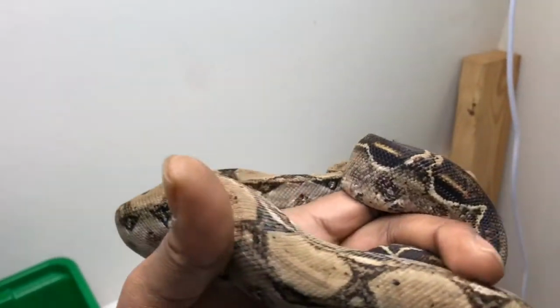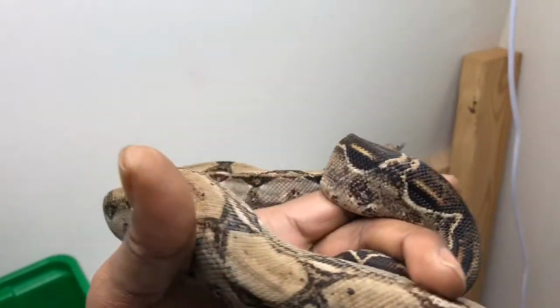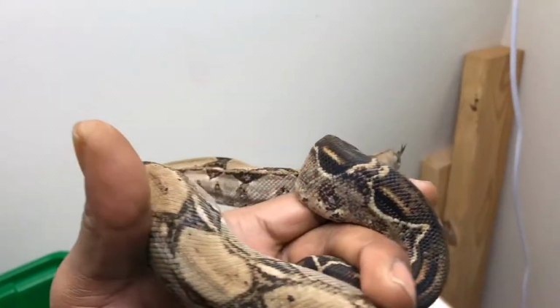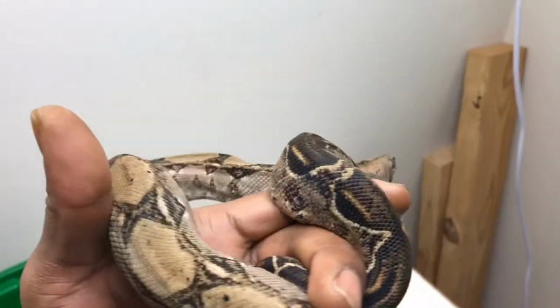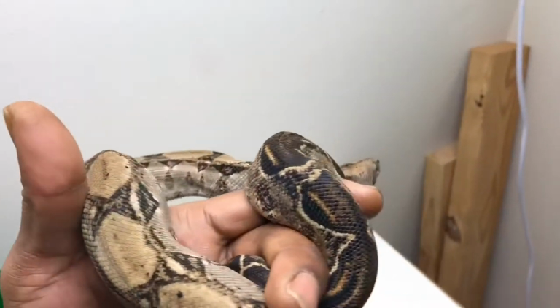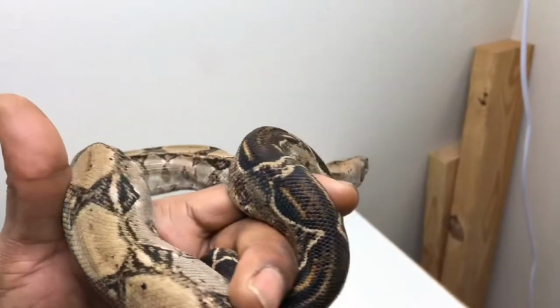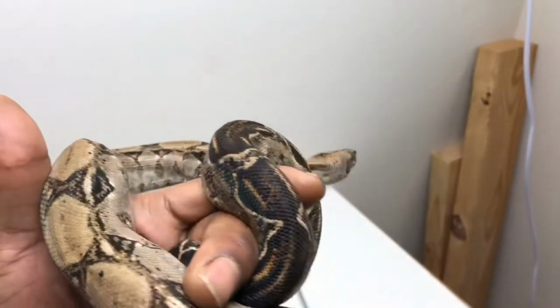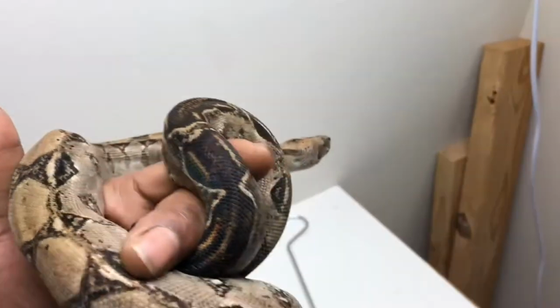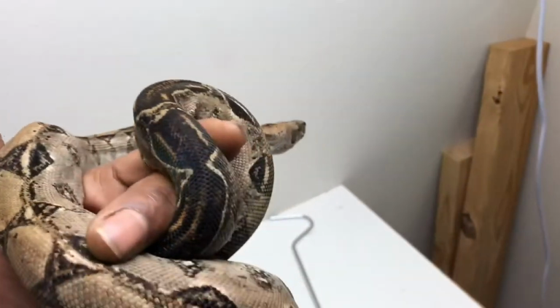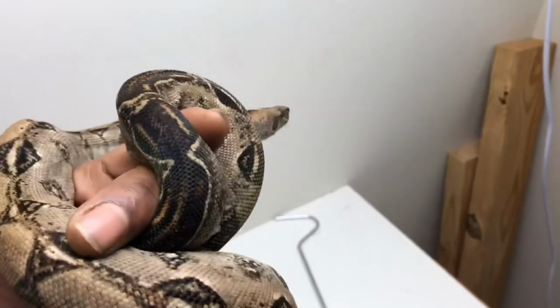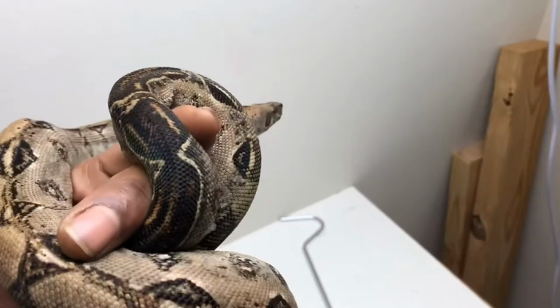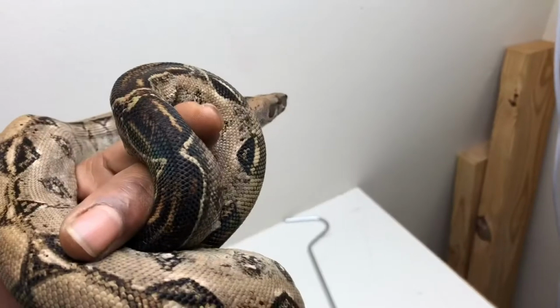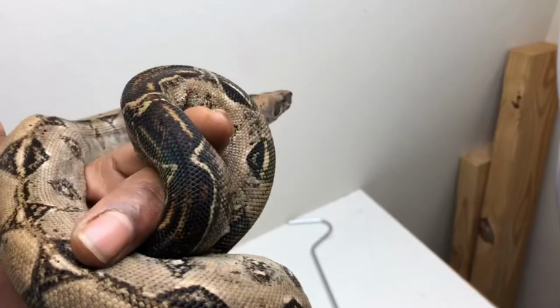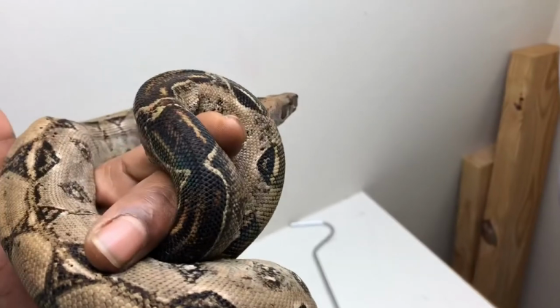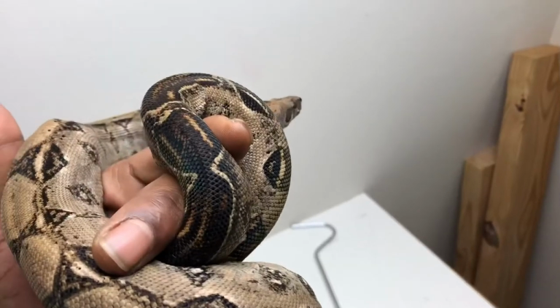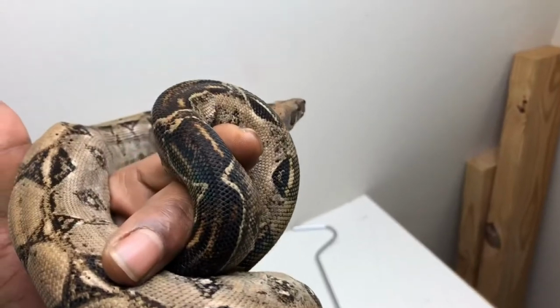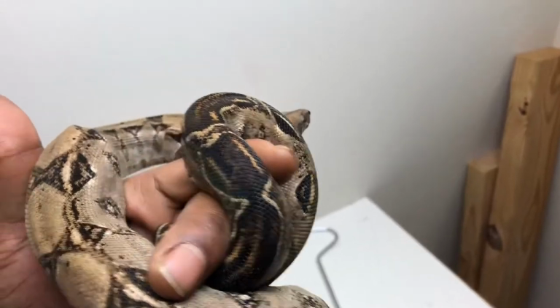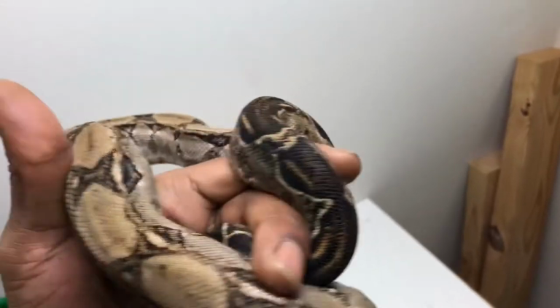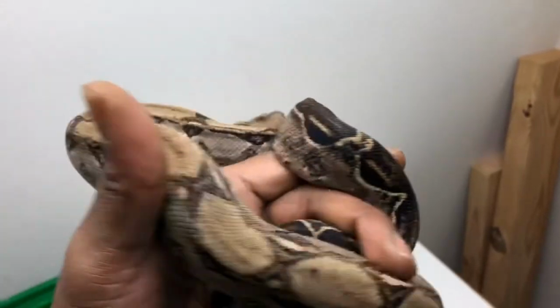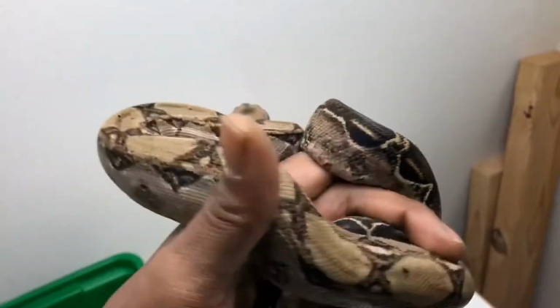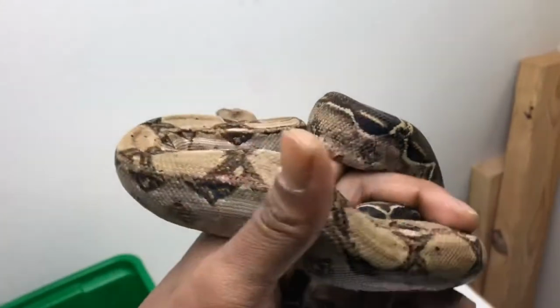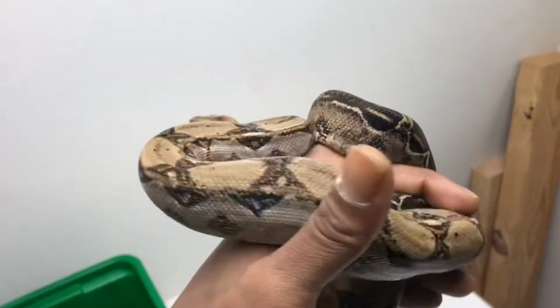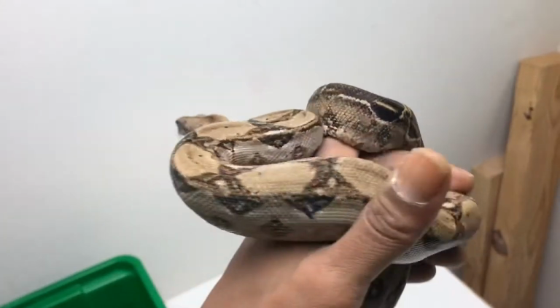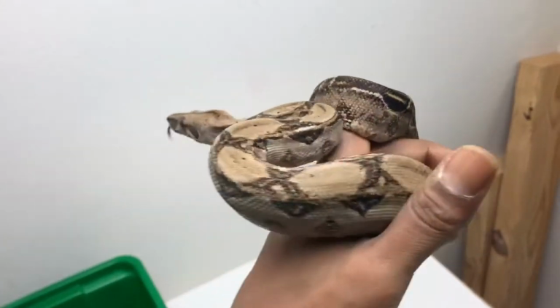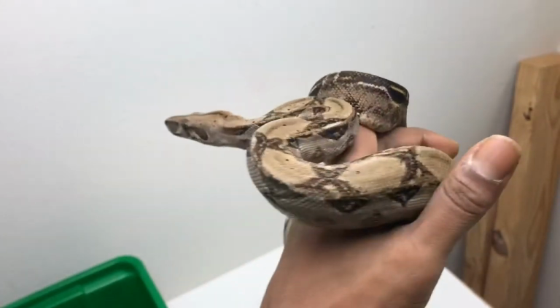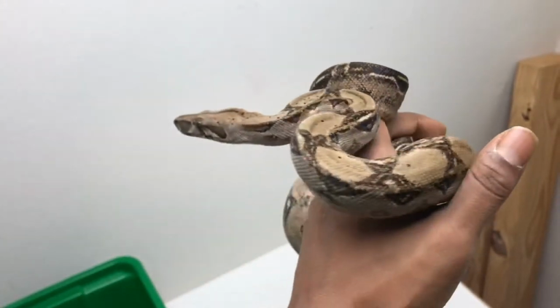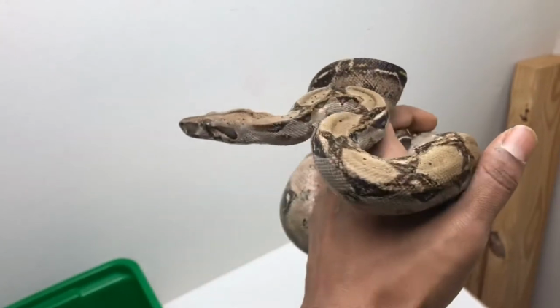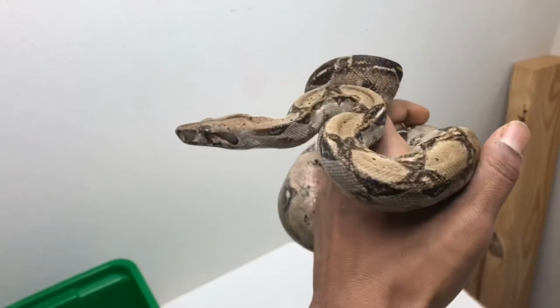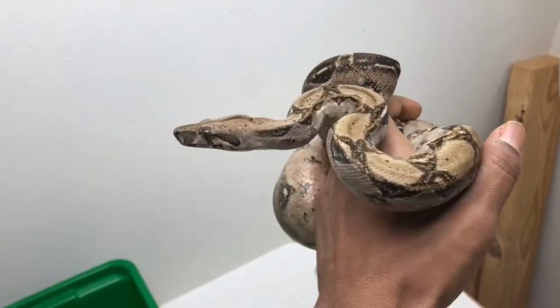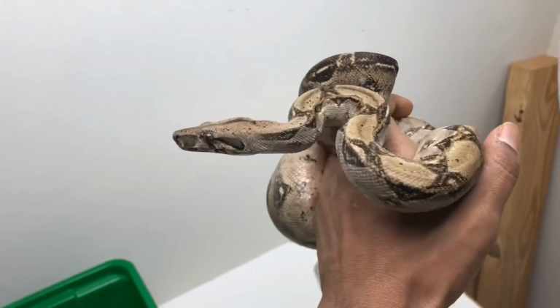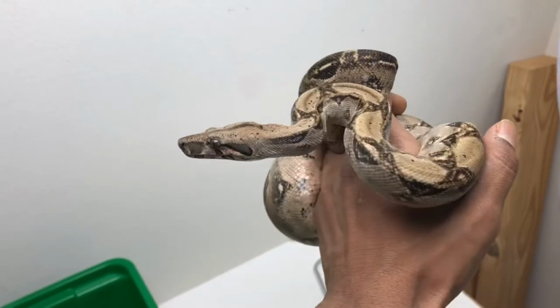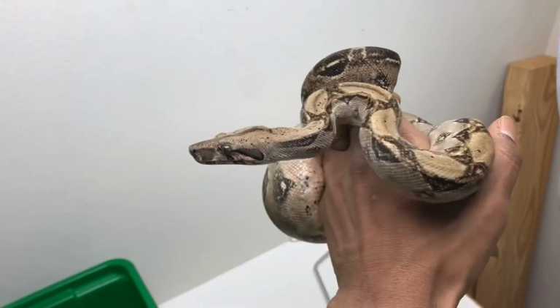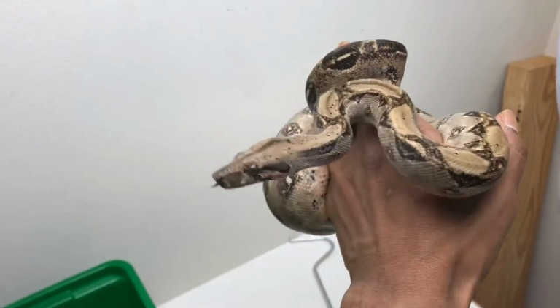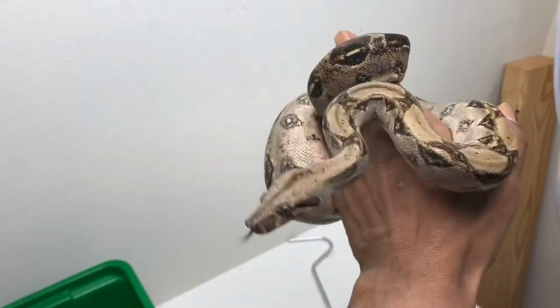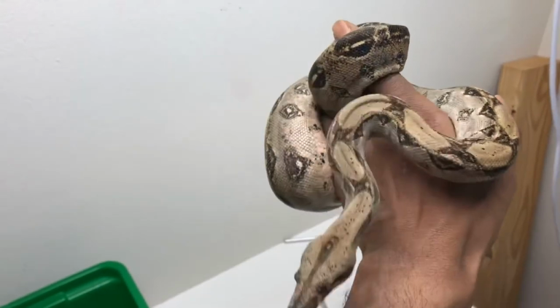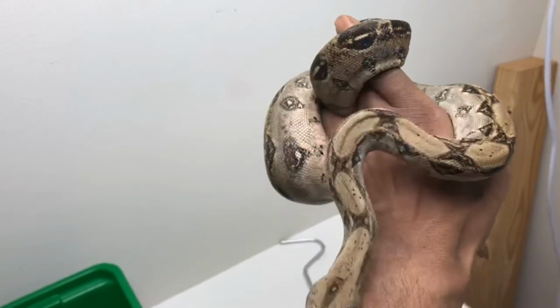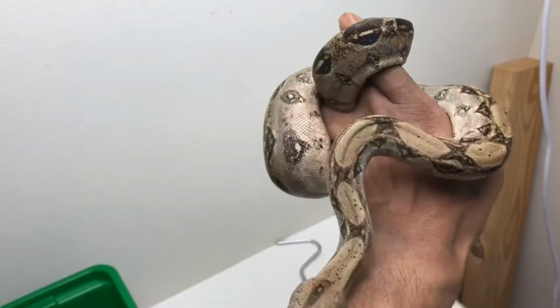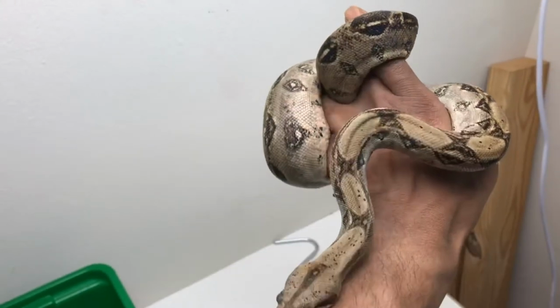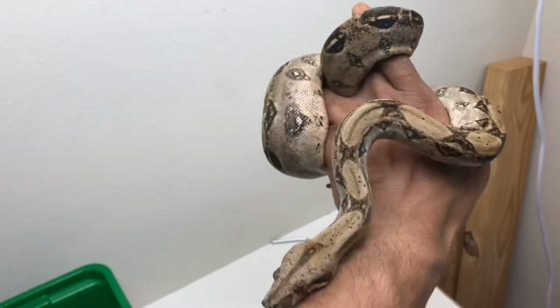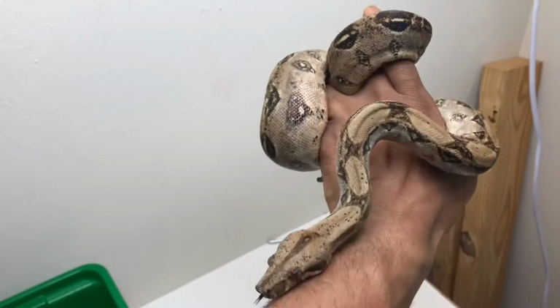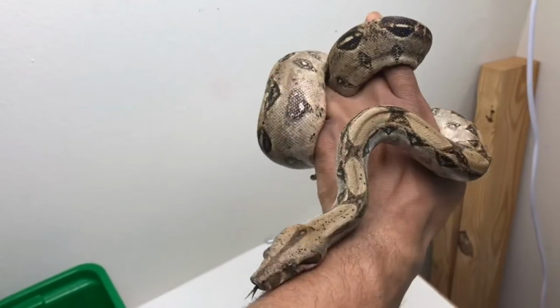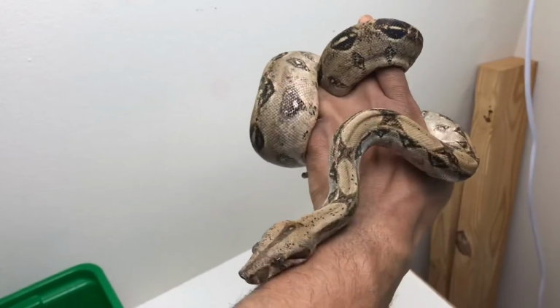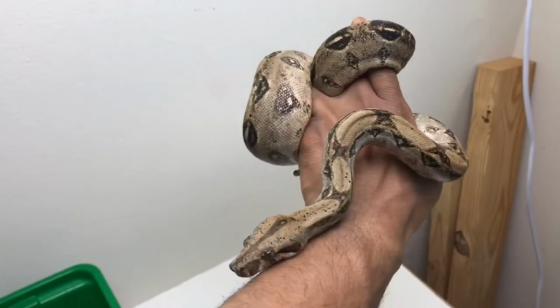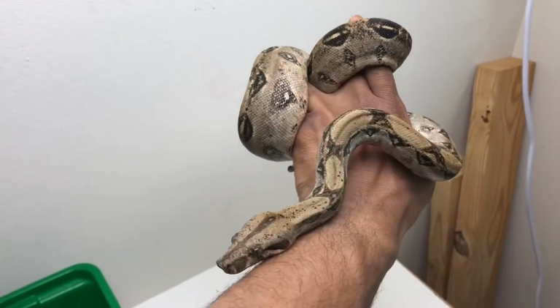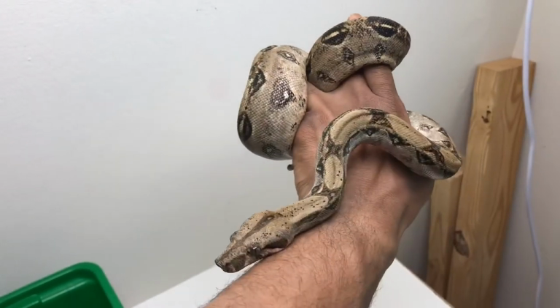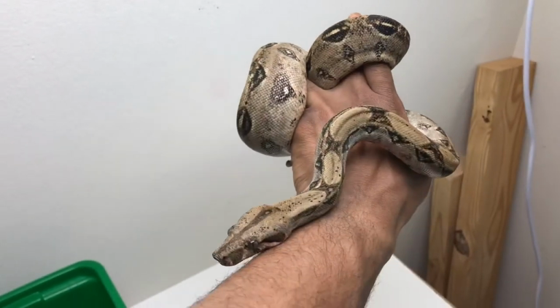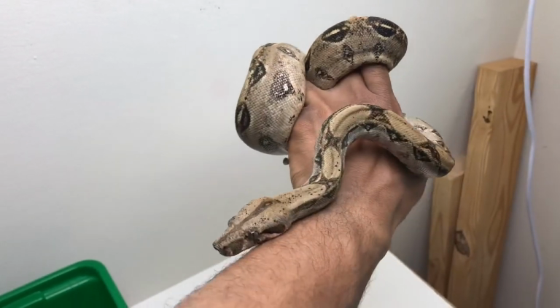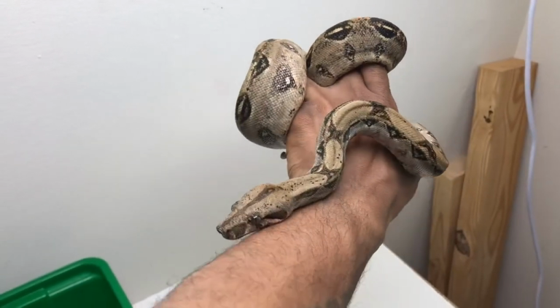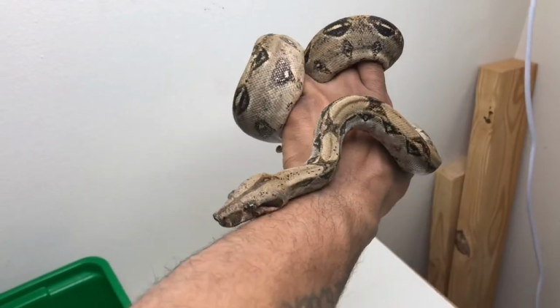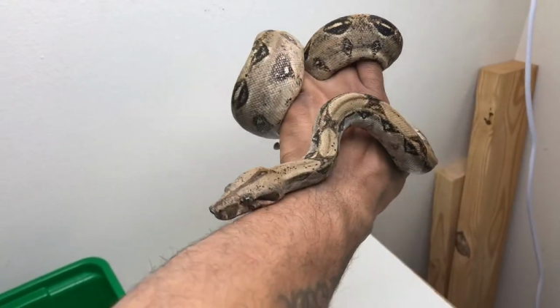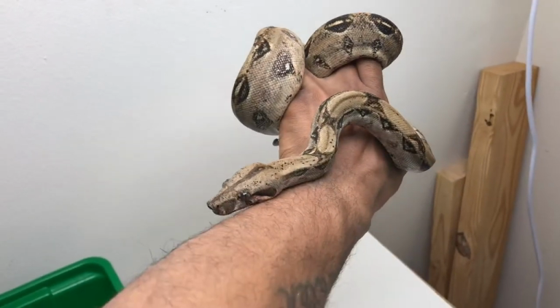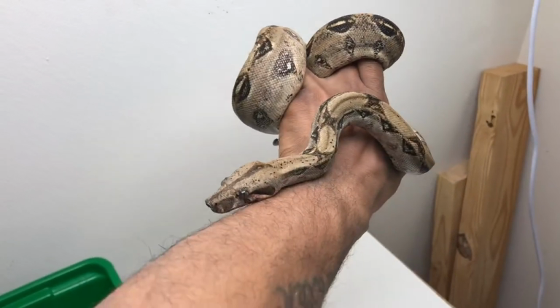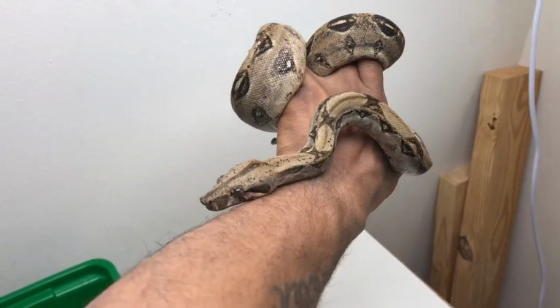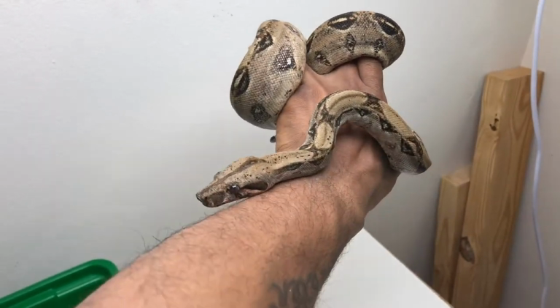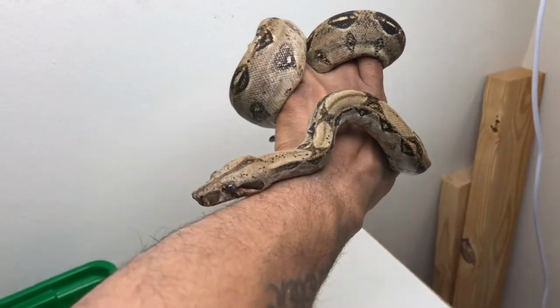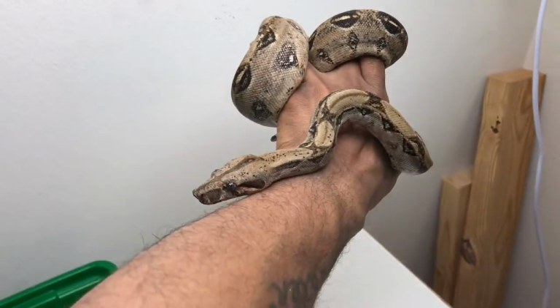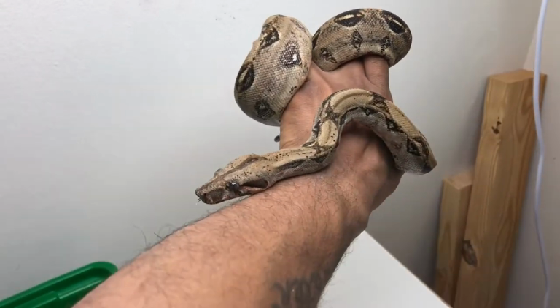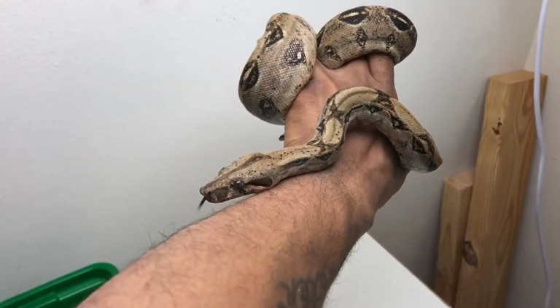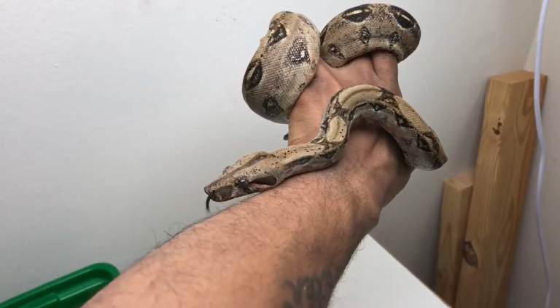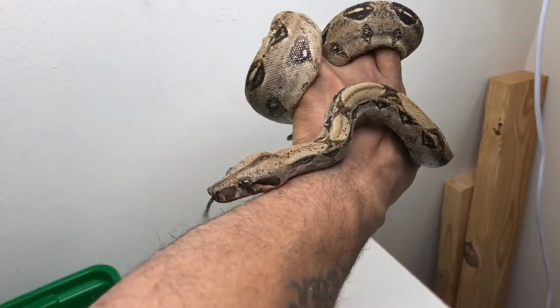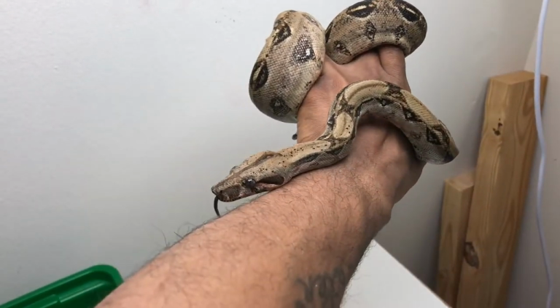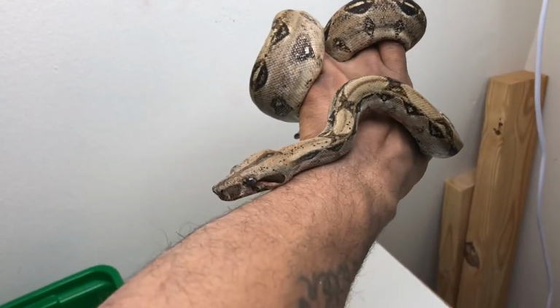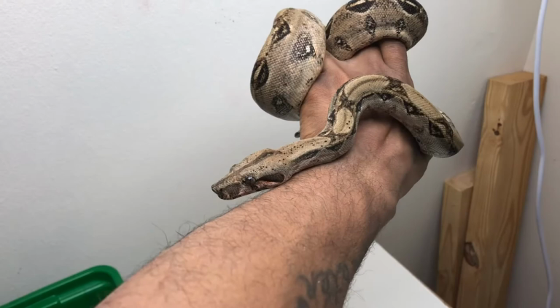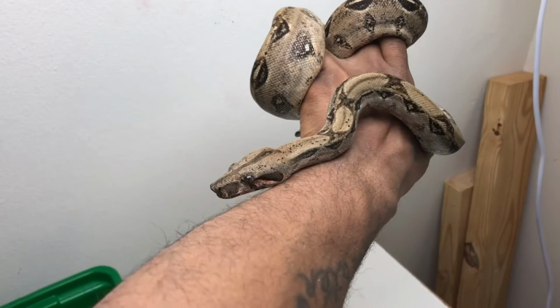Just my quick tips, guys, on how to handle and tame down your boas. Thanks for watching.